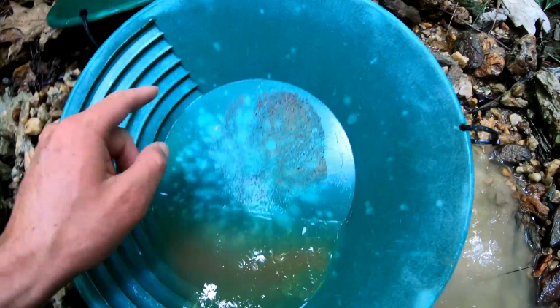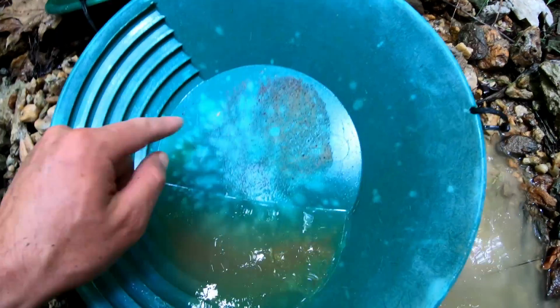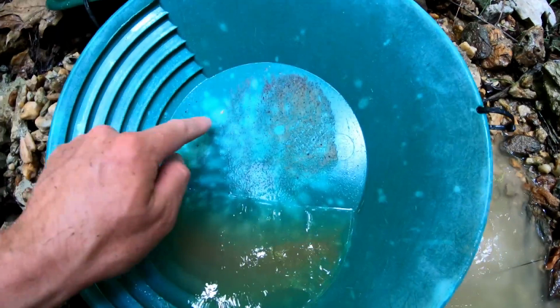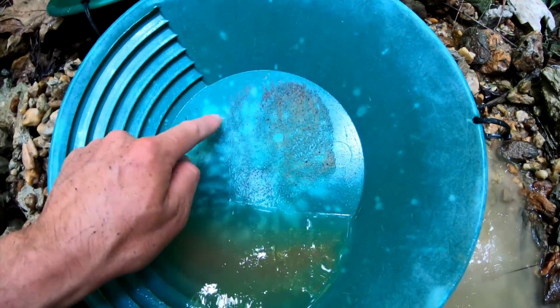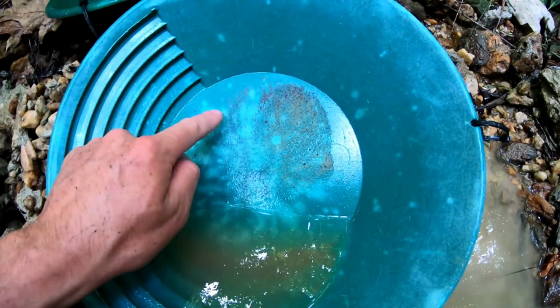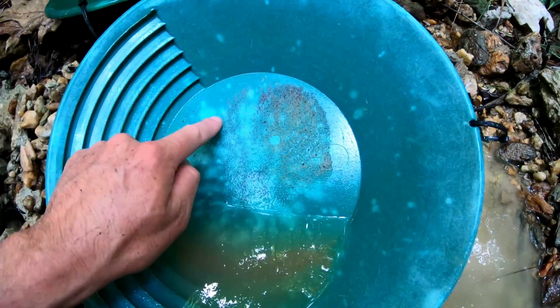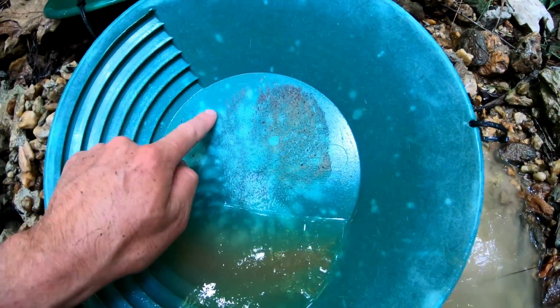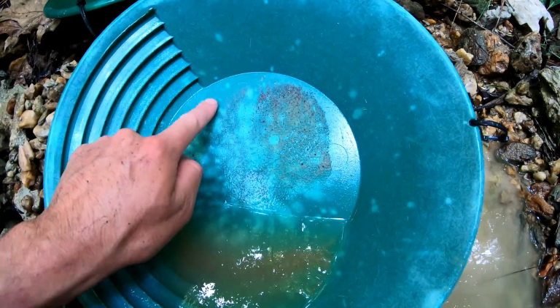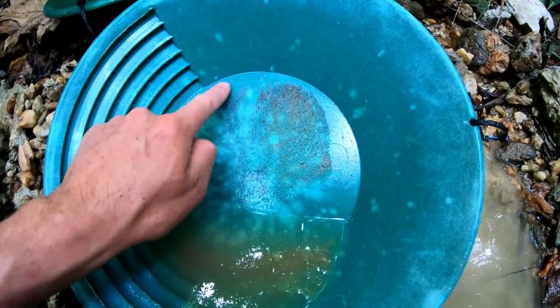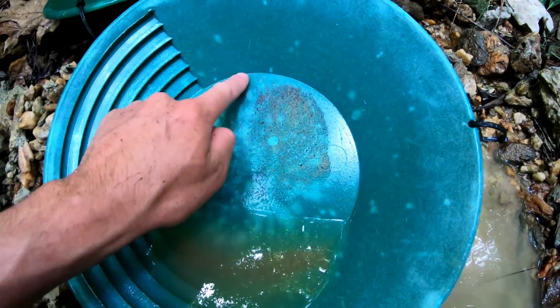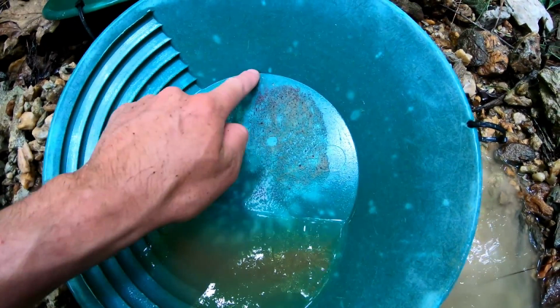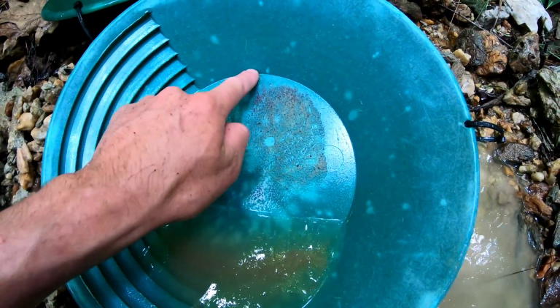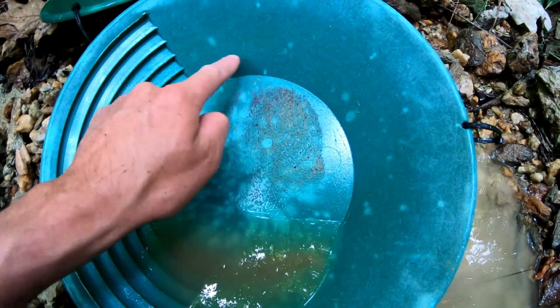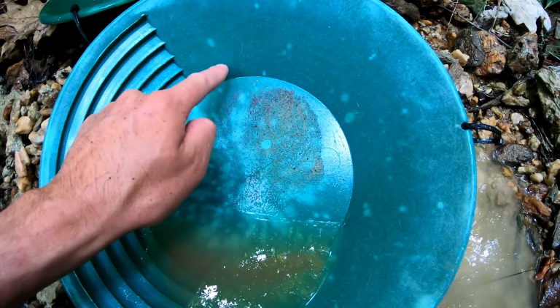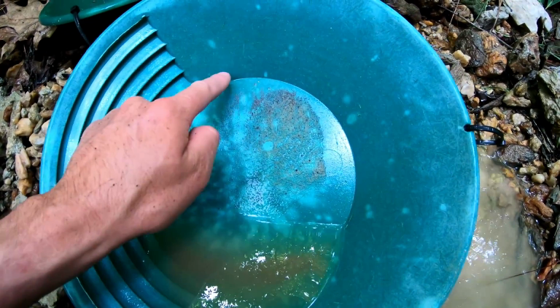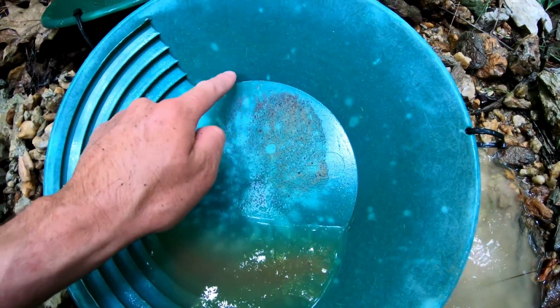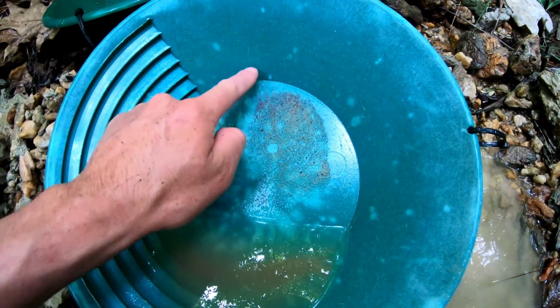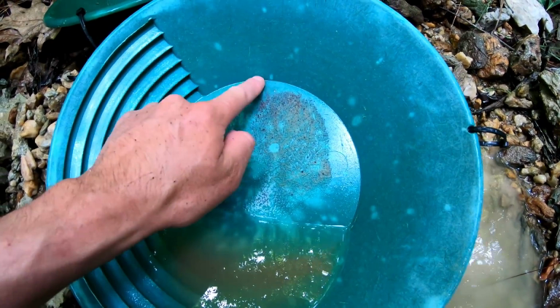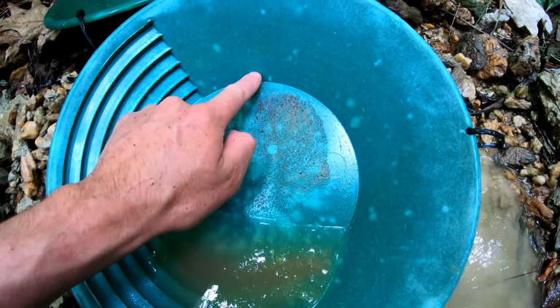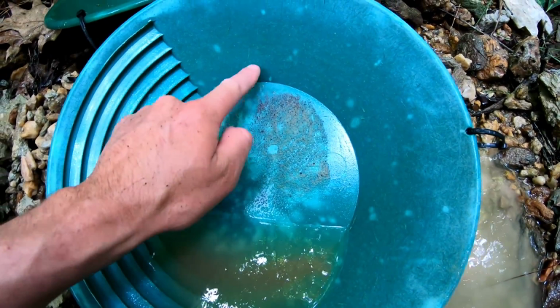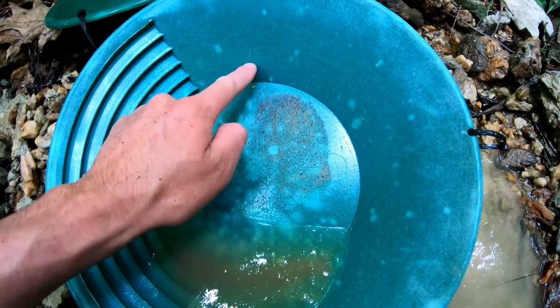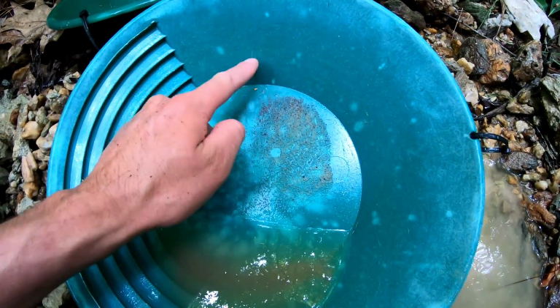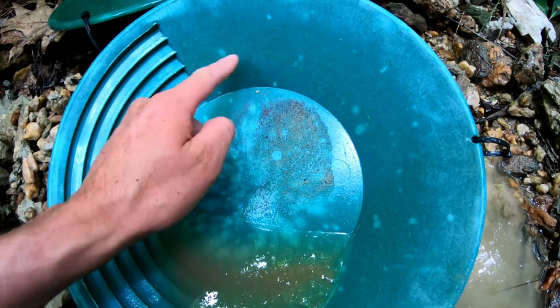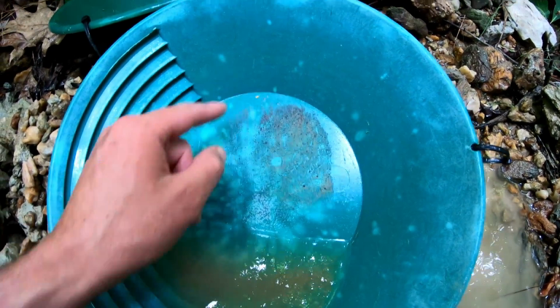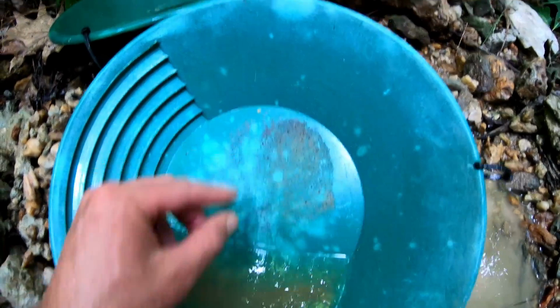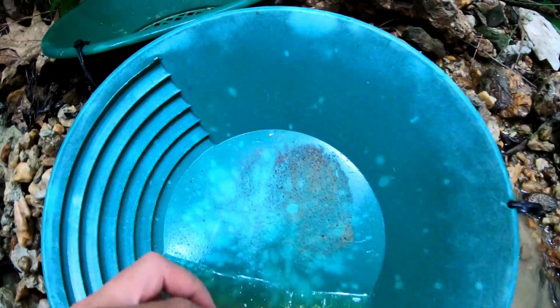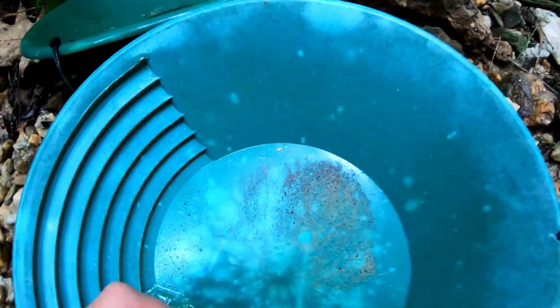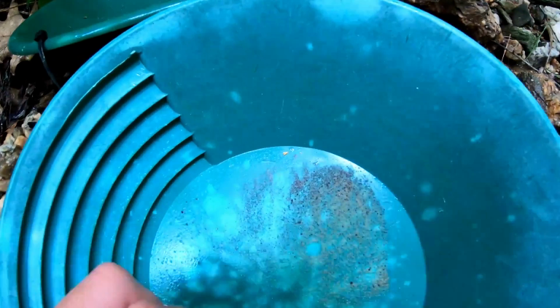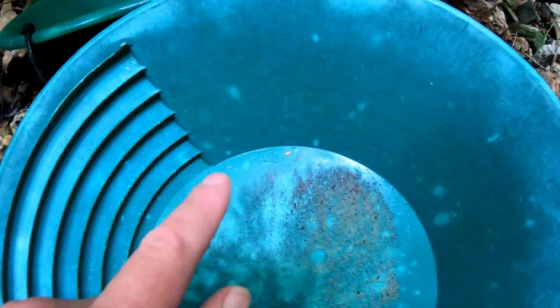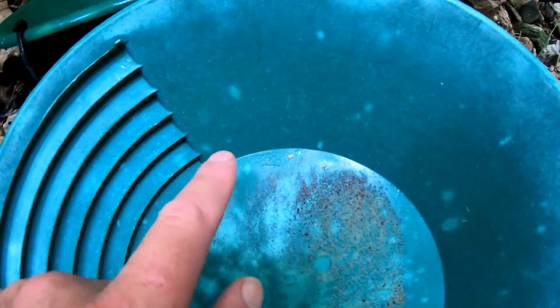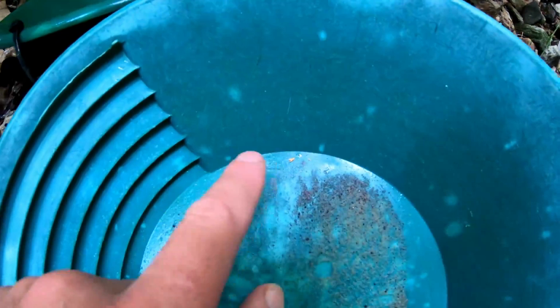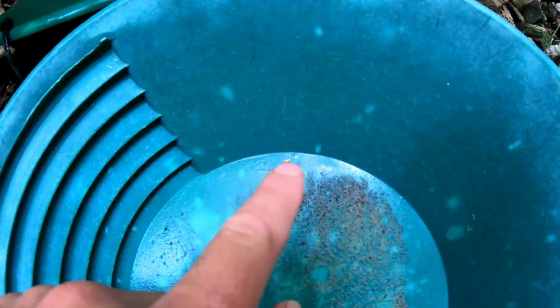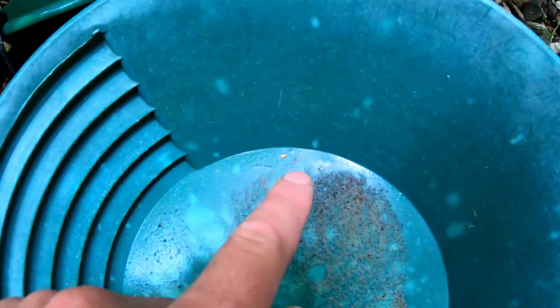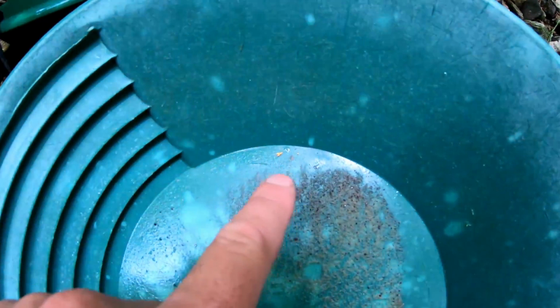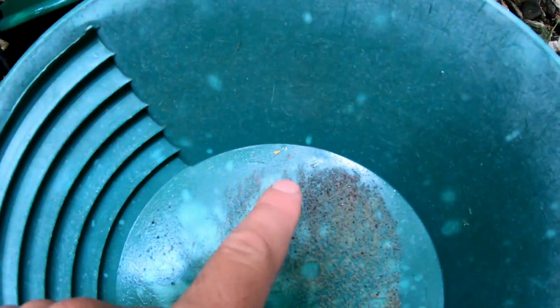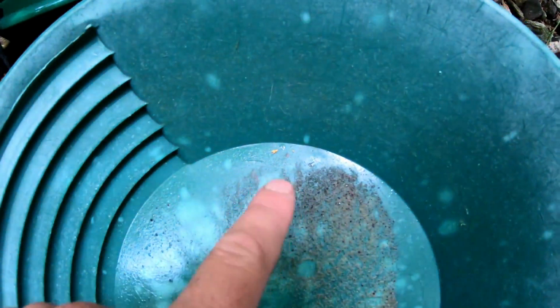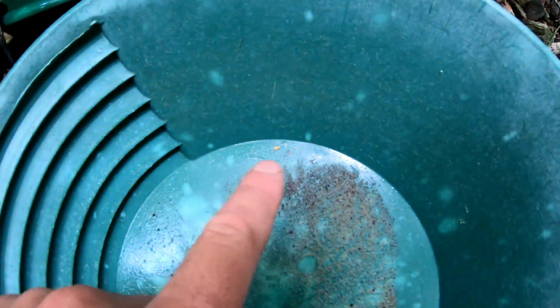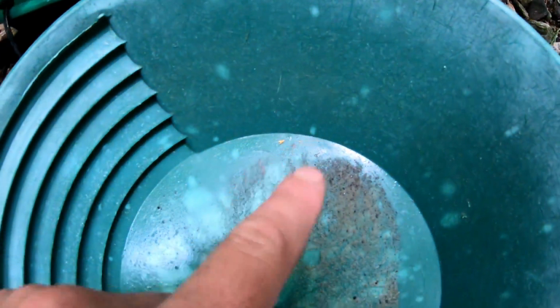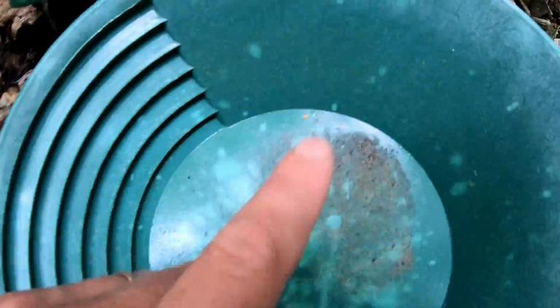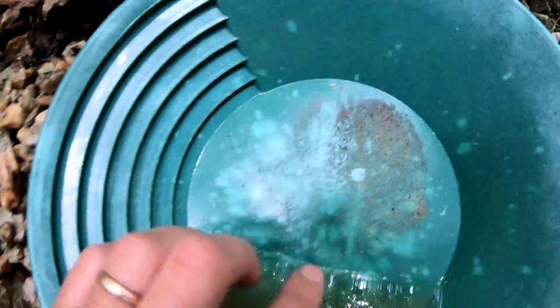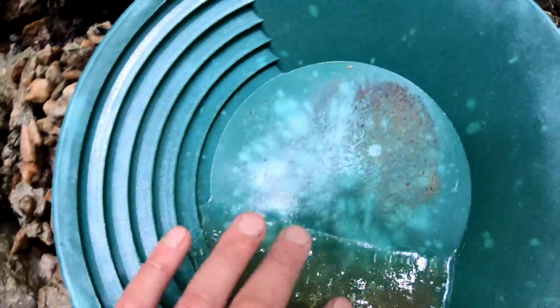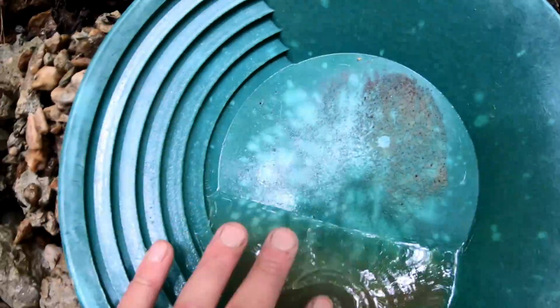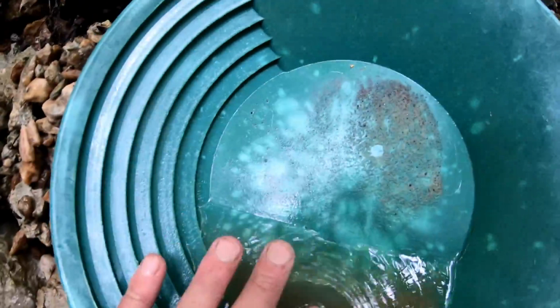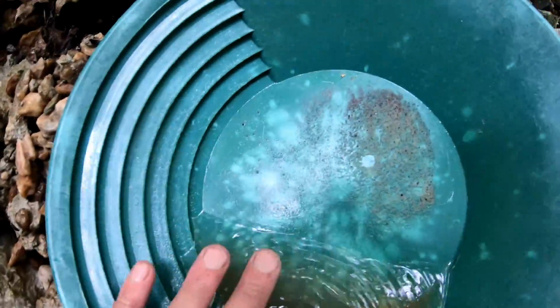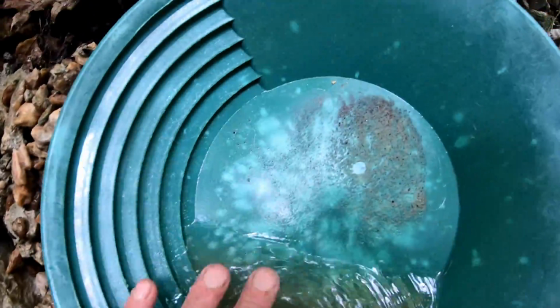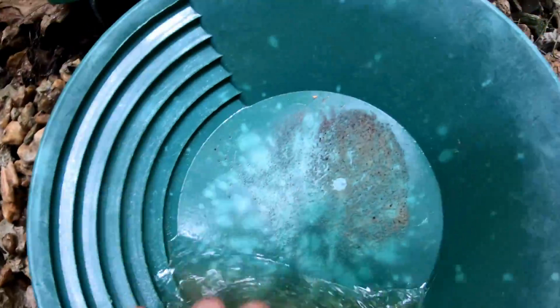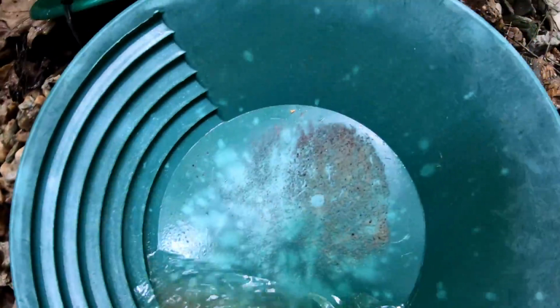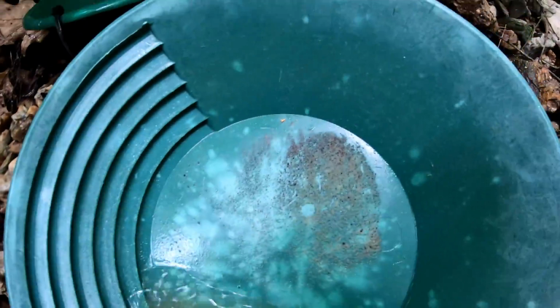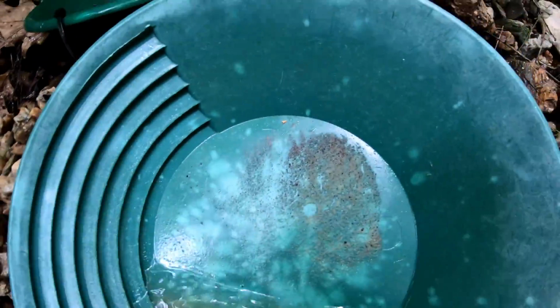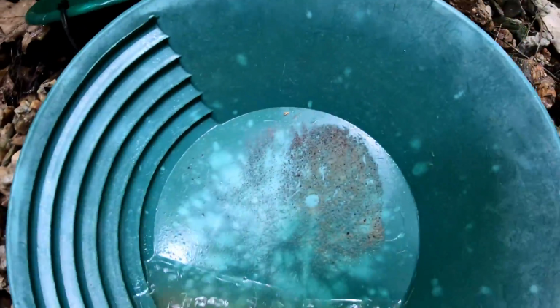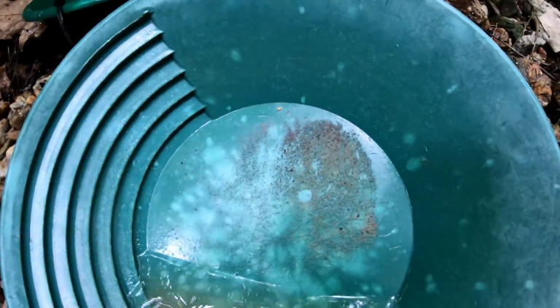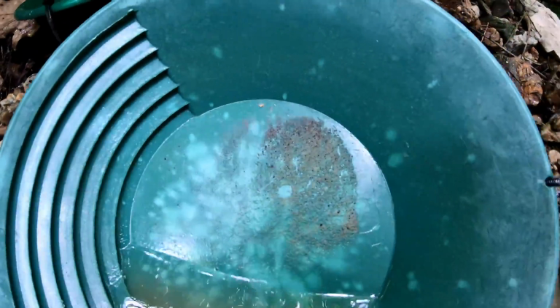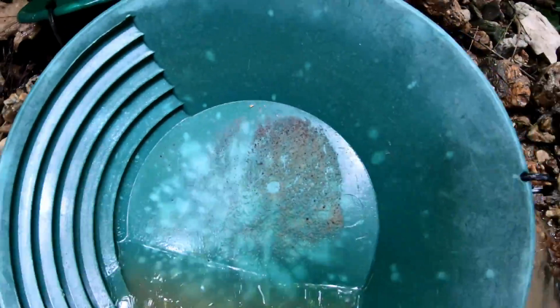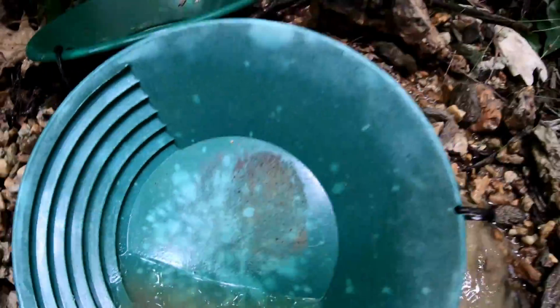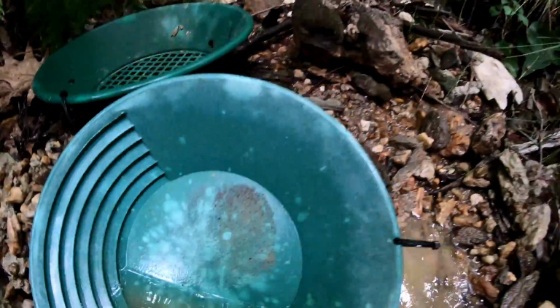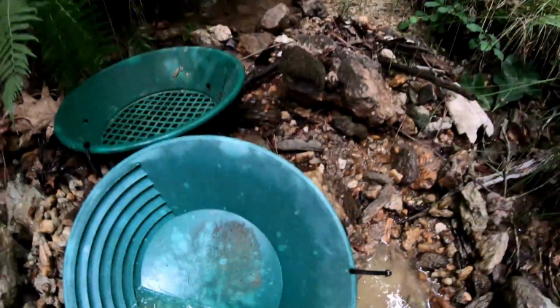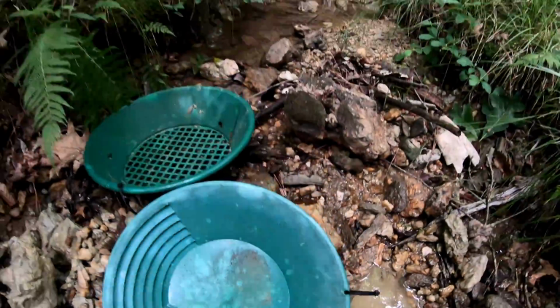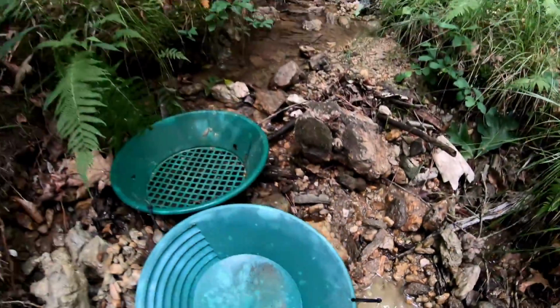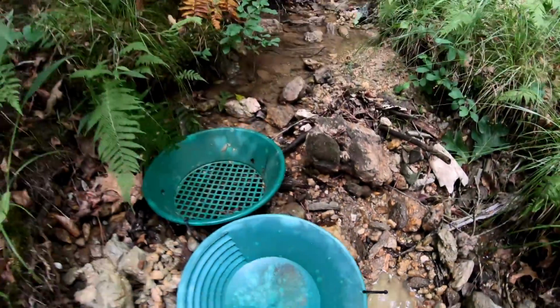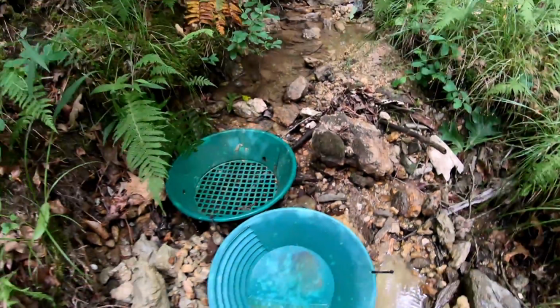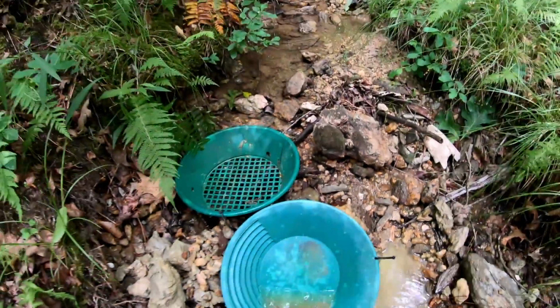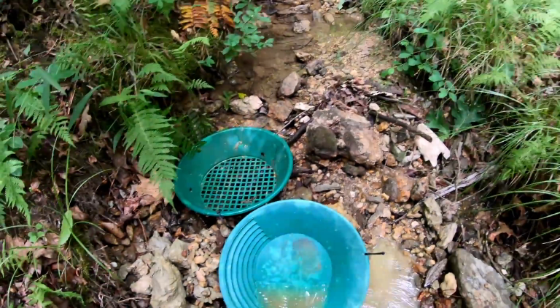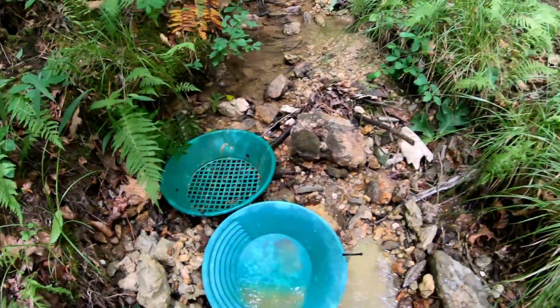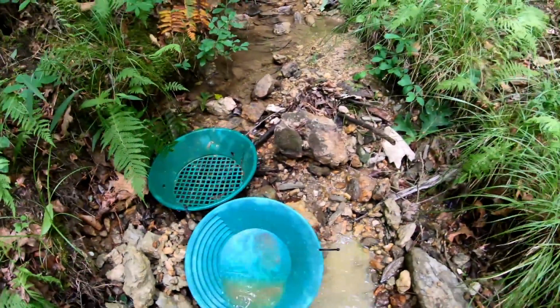I always love to see that — plus that little flake and some other little fines in there. Damn, love seeing that.